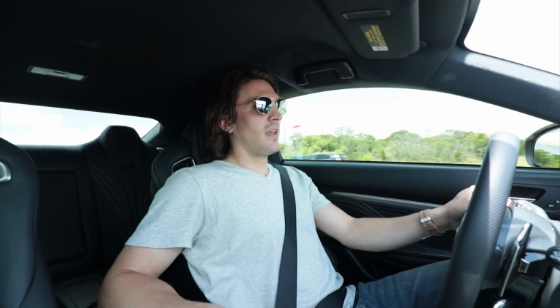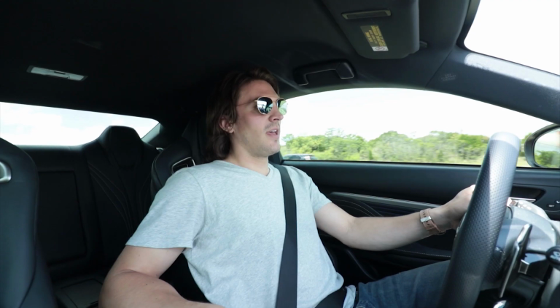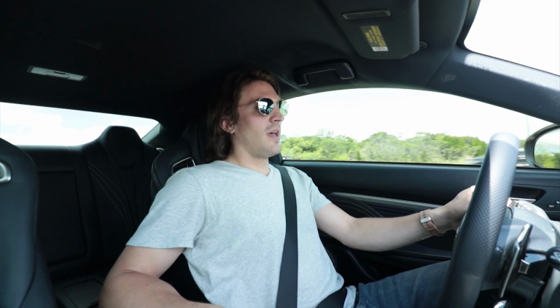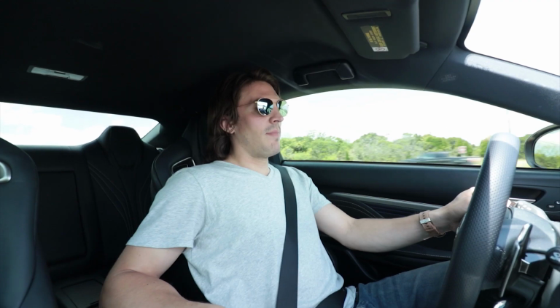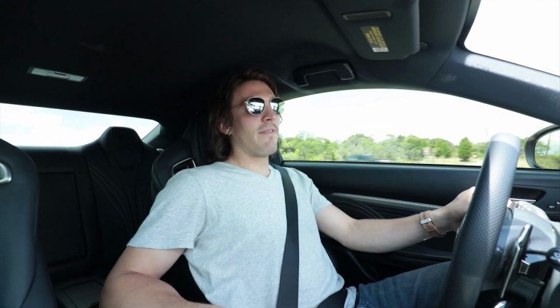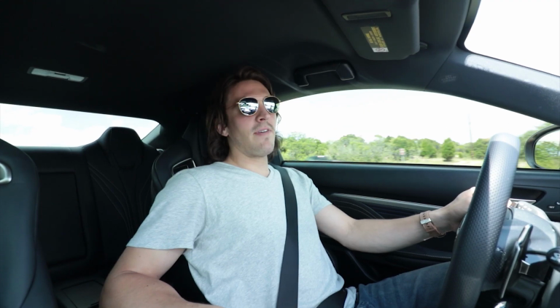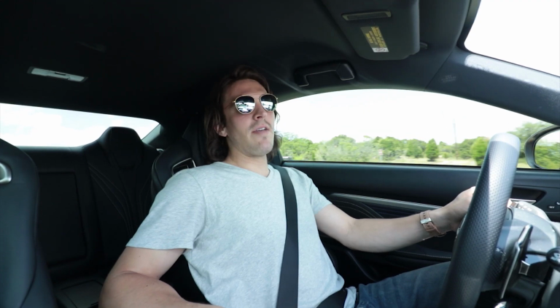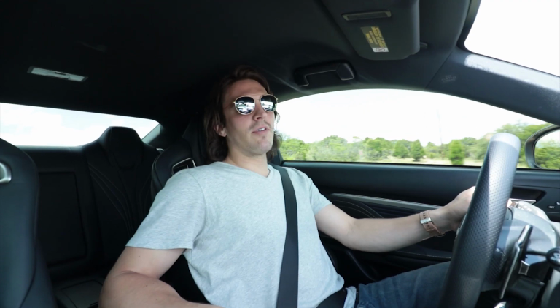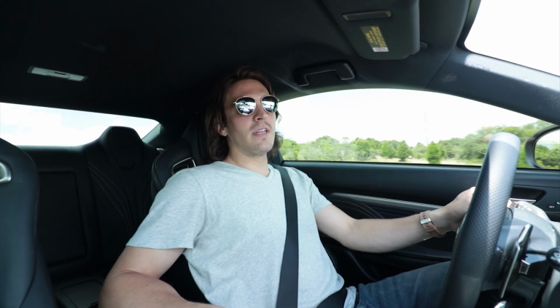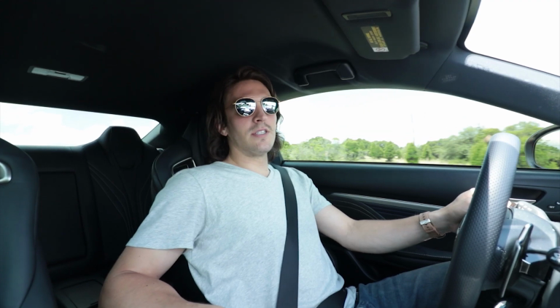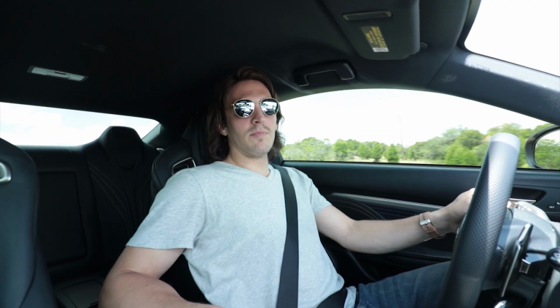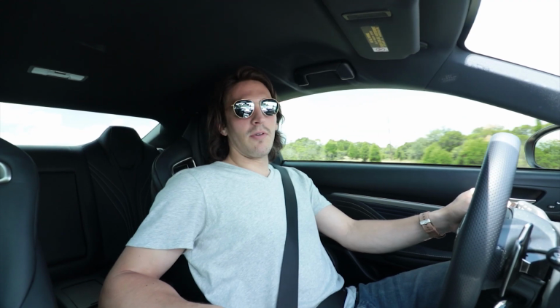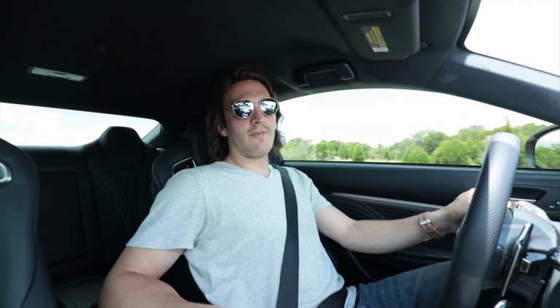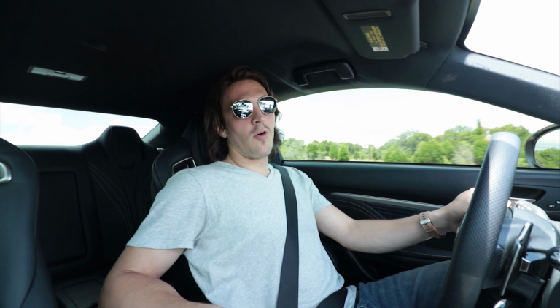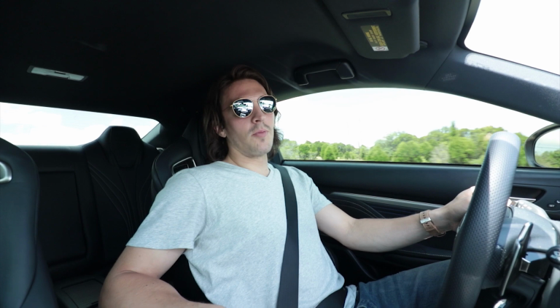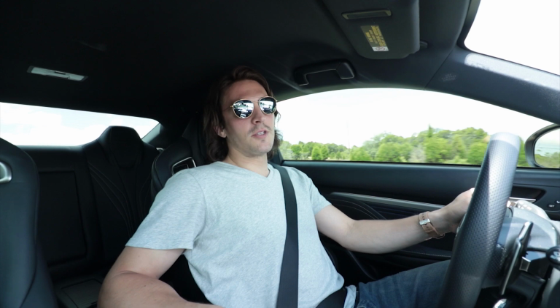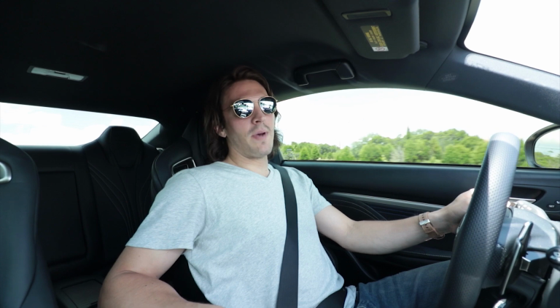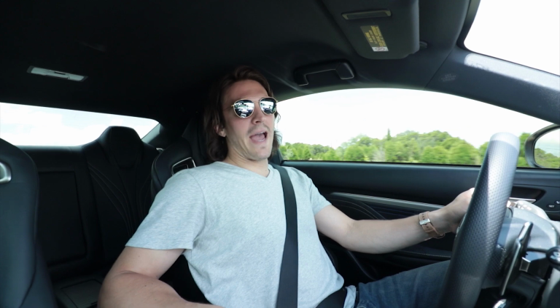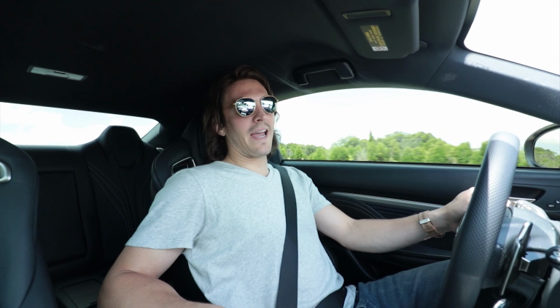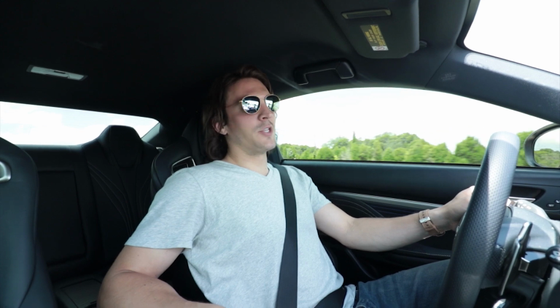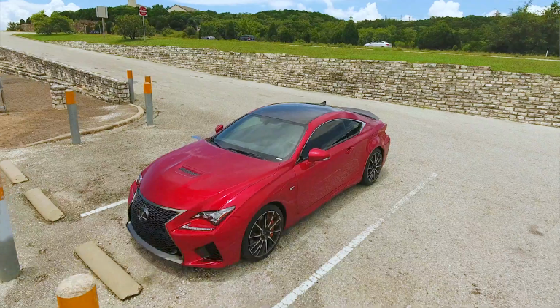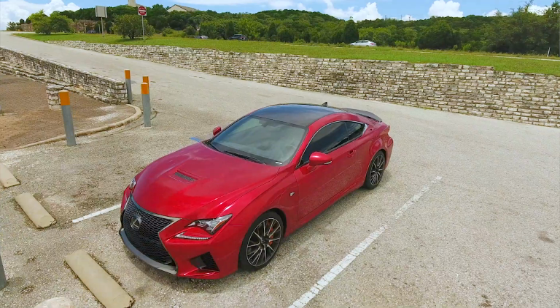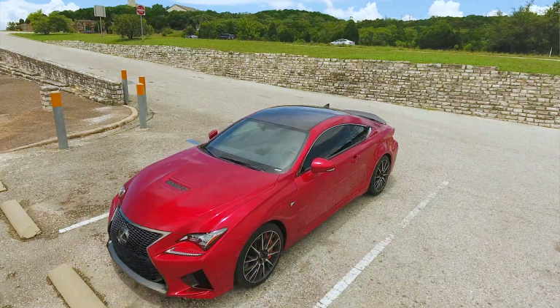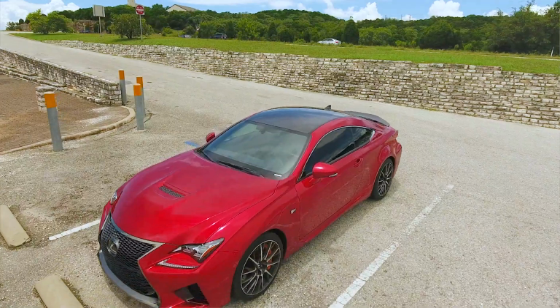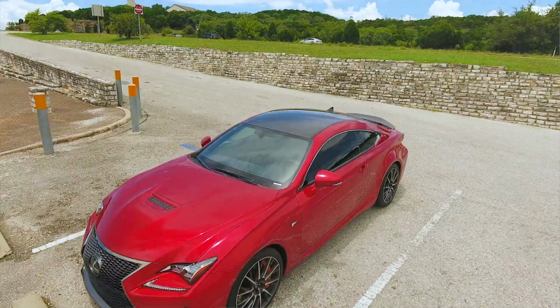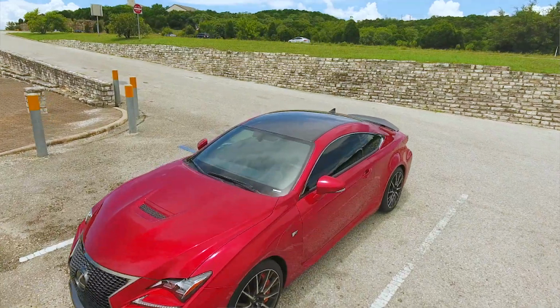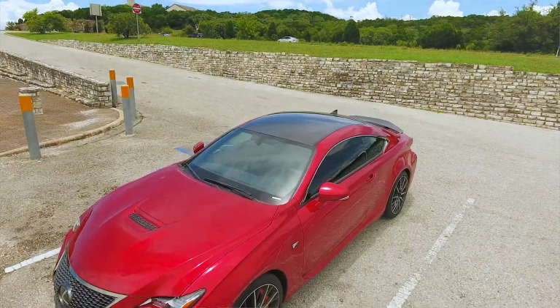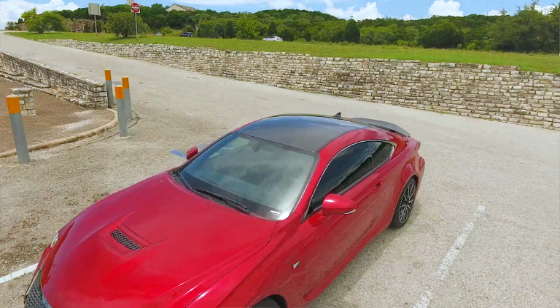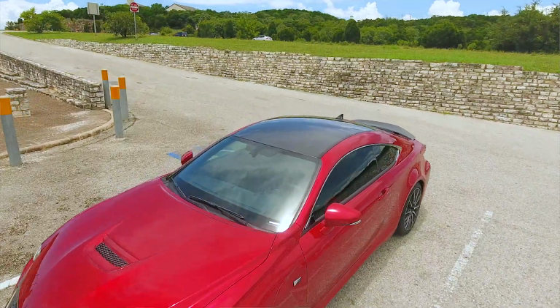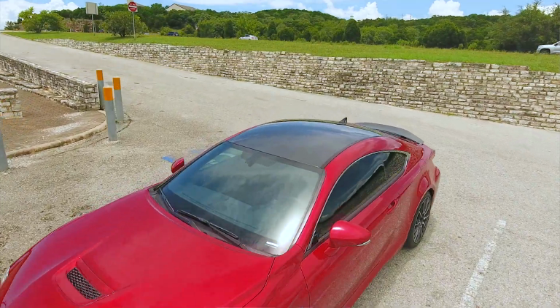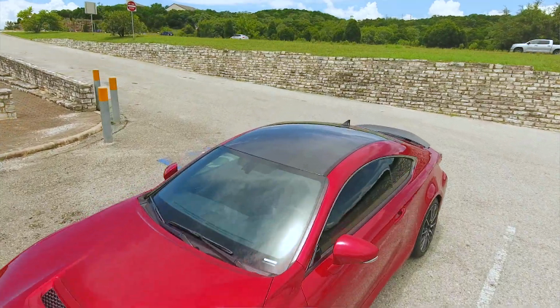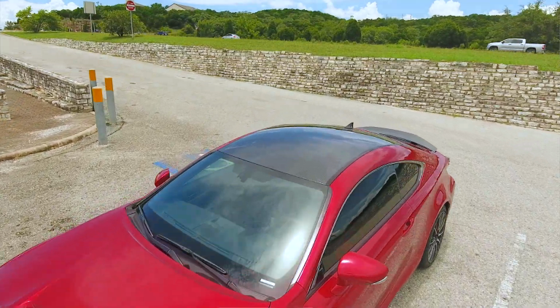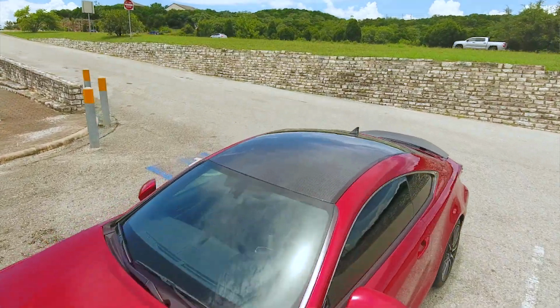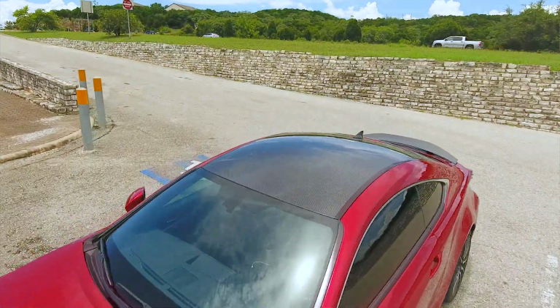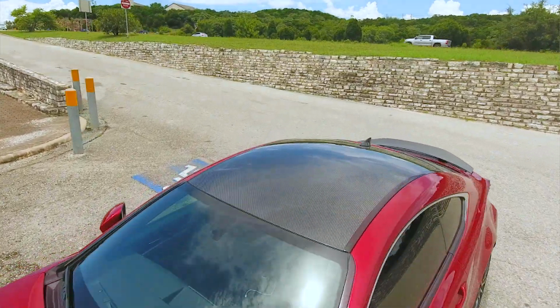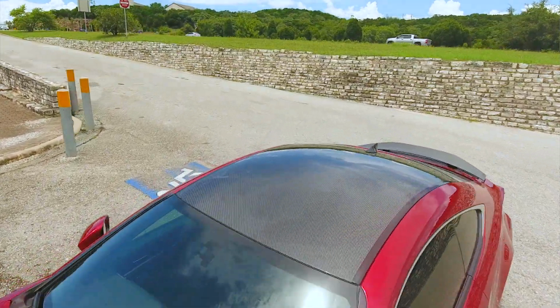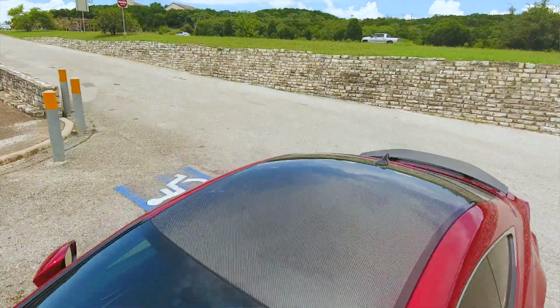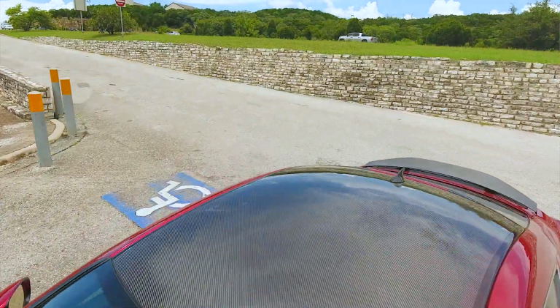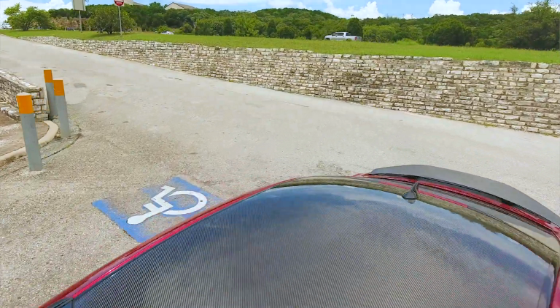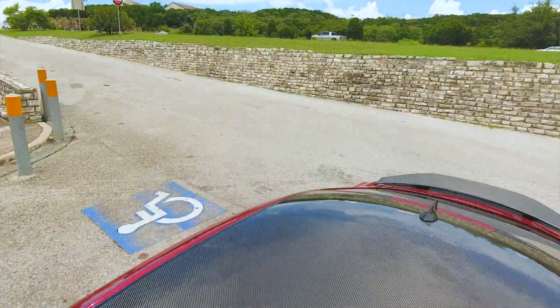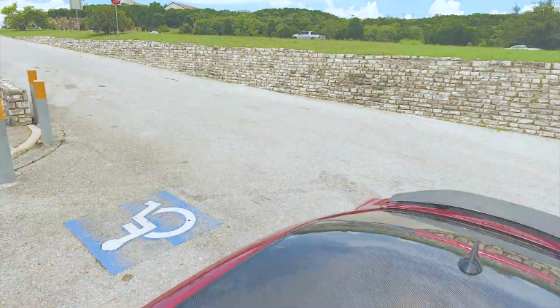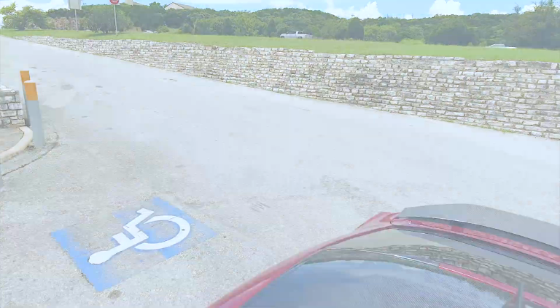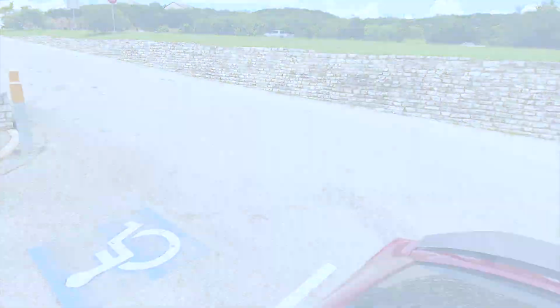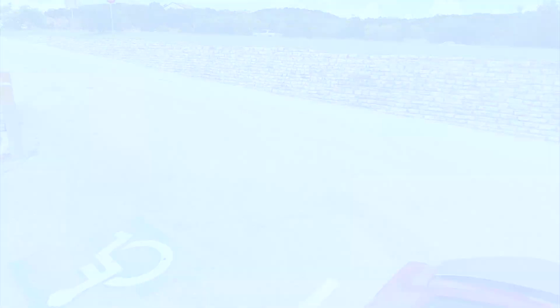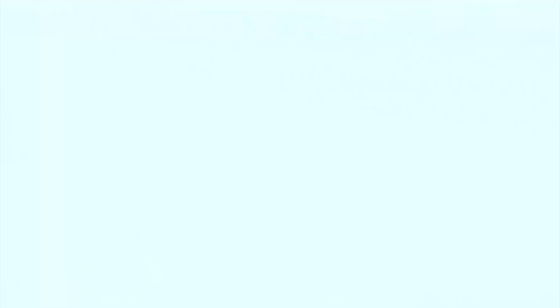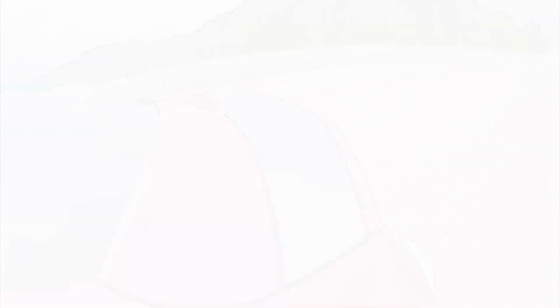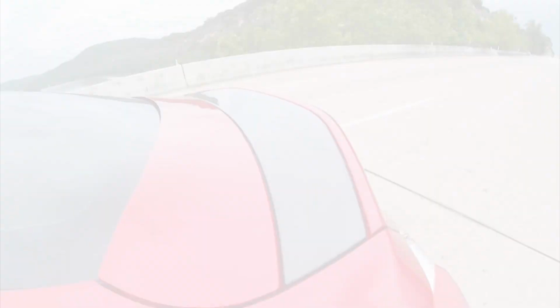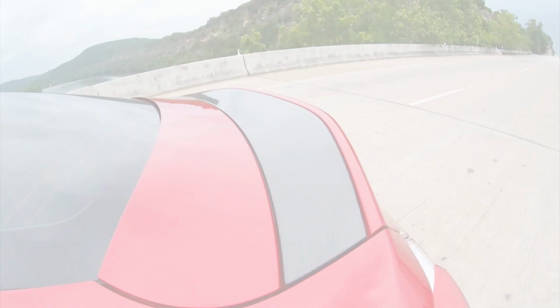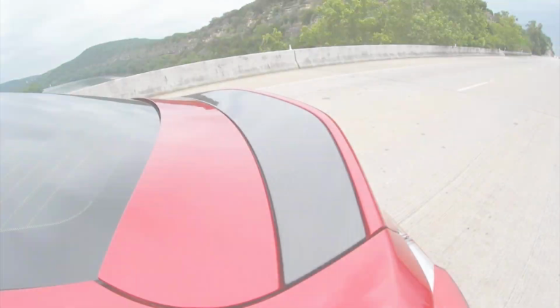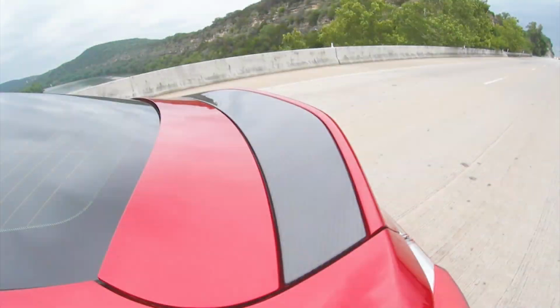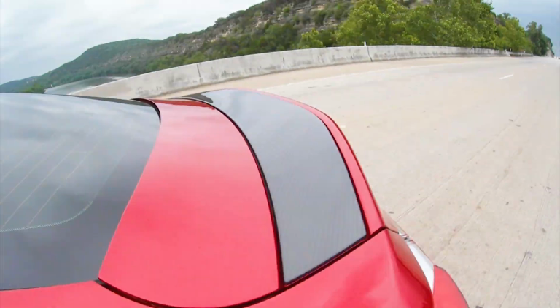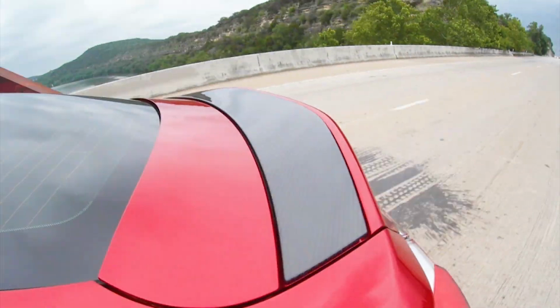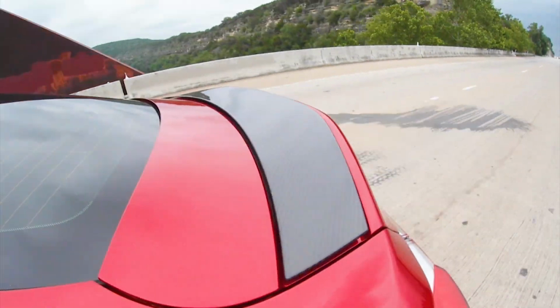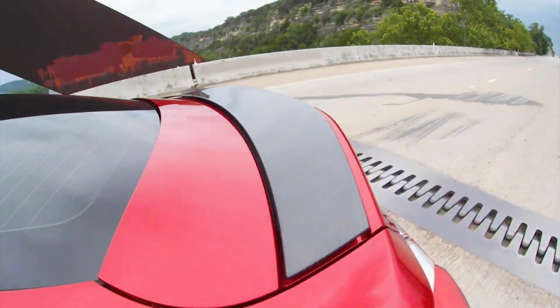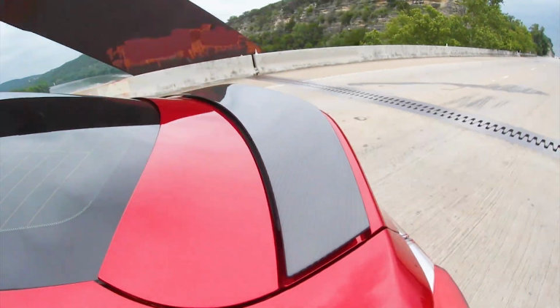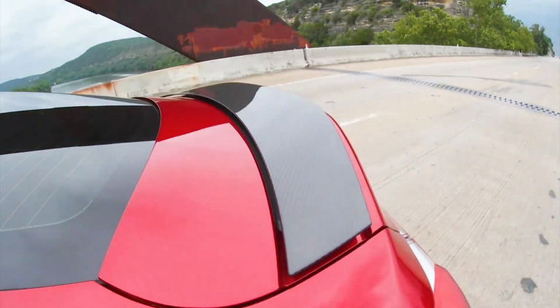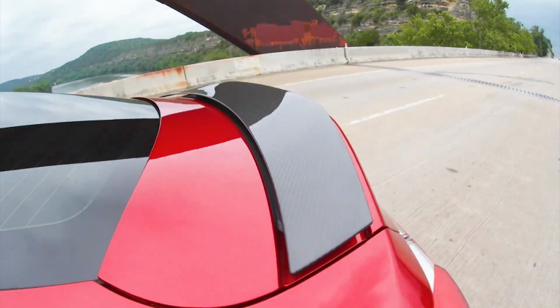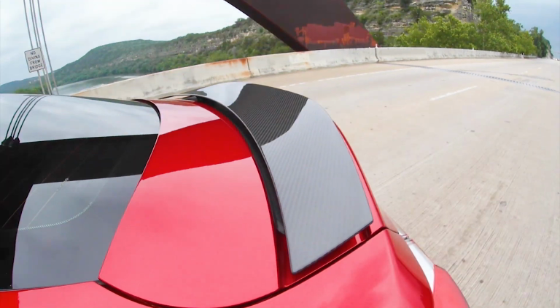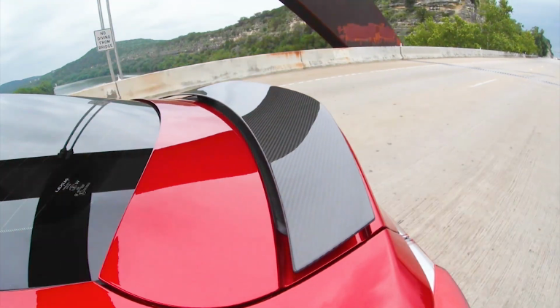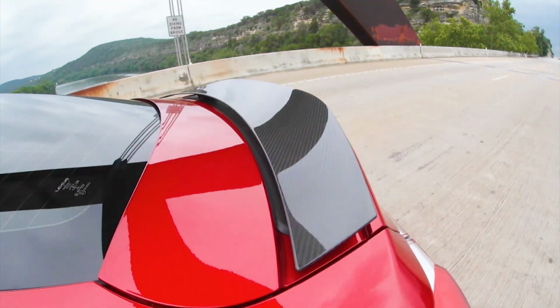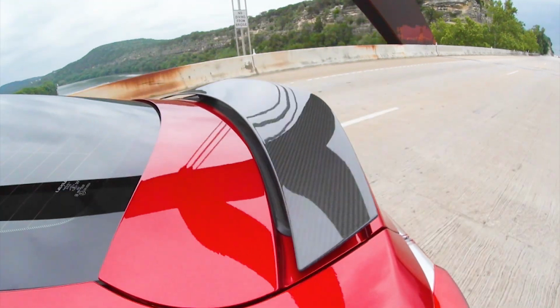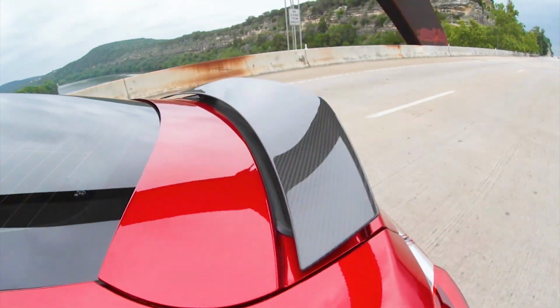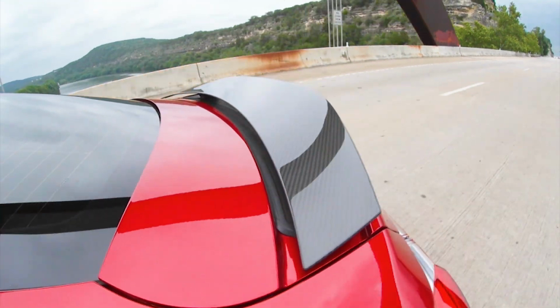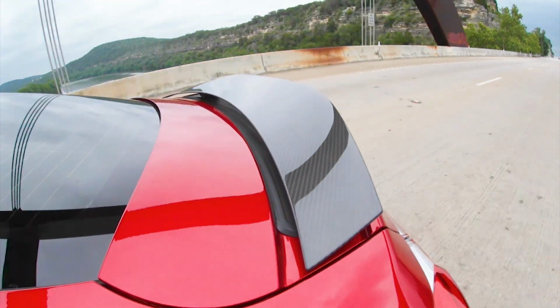My favorite is the performance package, which gives you the carbon fiber roof, the carbon fiber wing, as well as the torque vectoring differential.